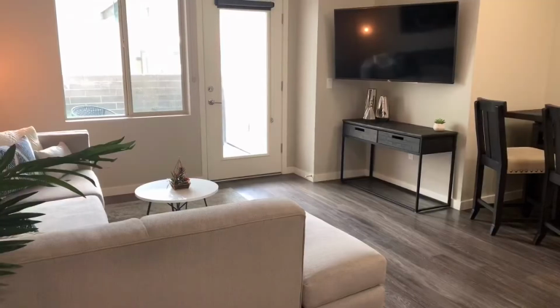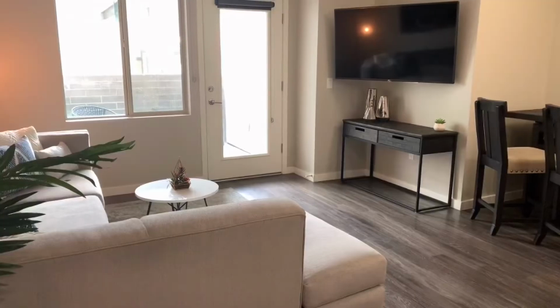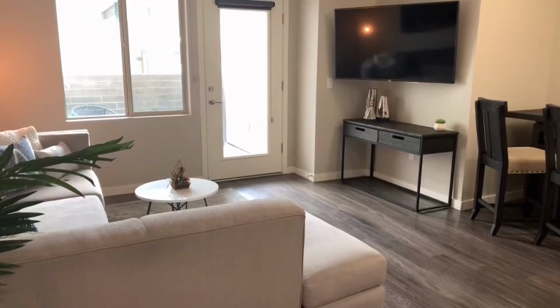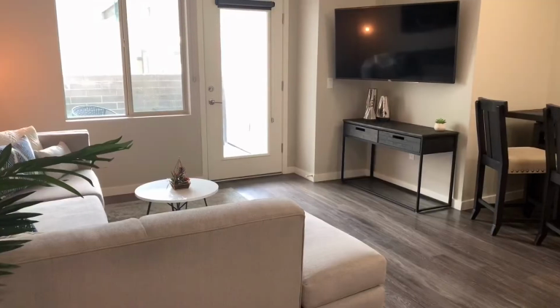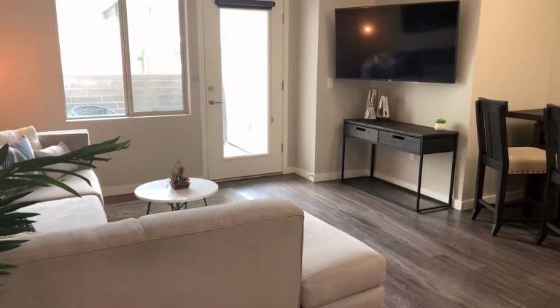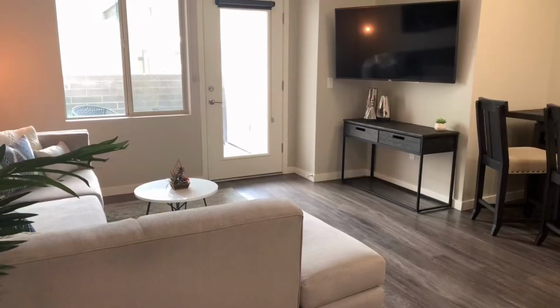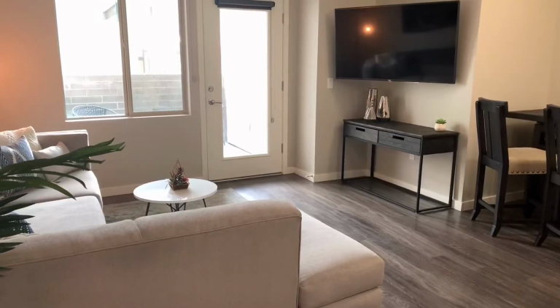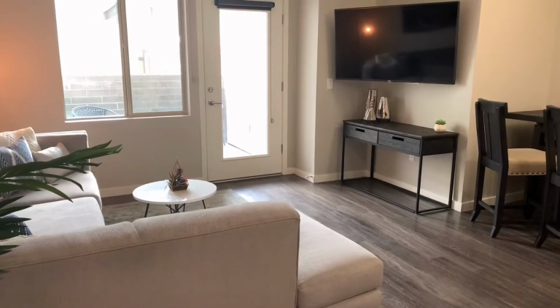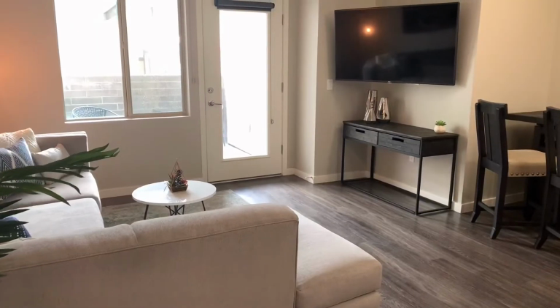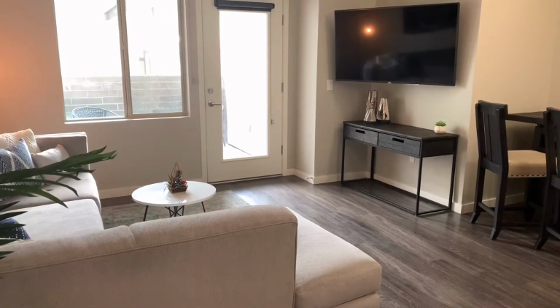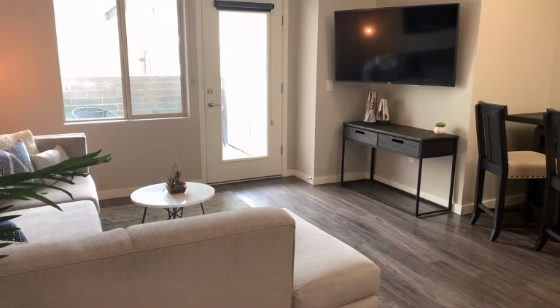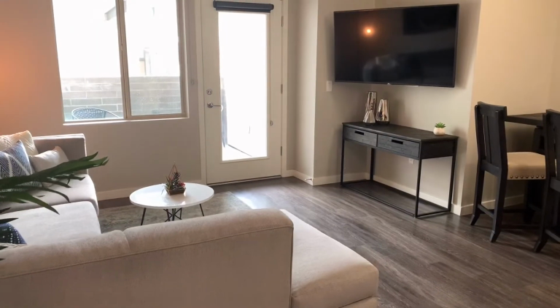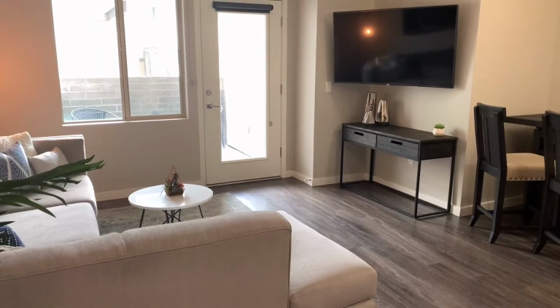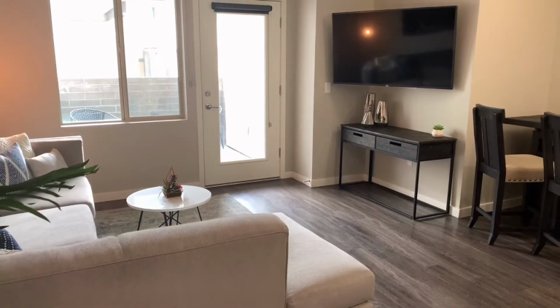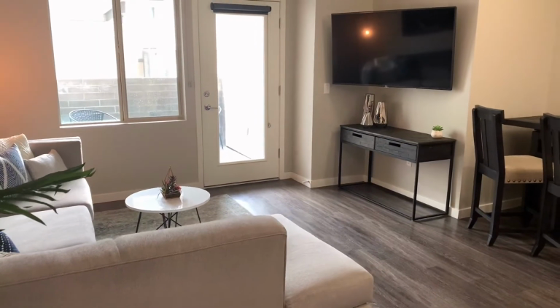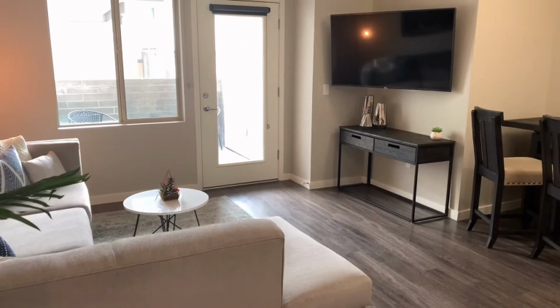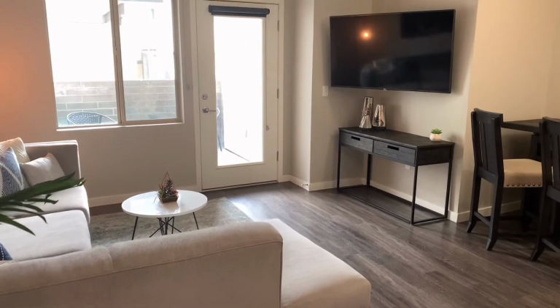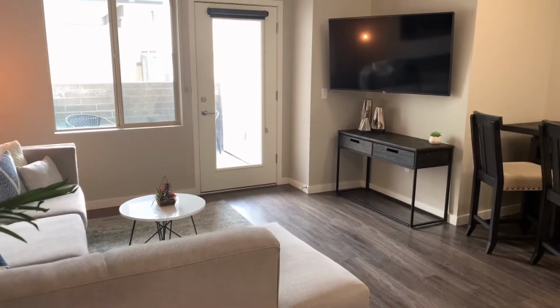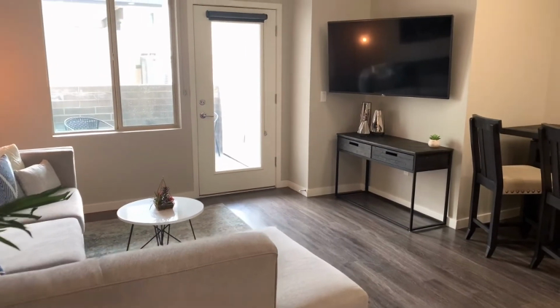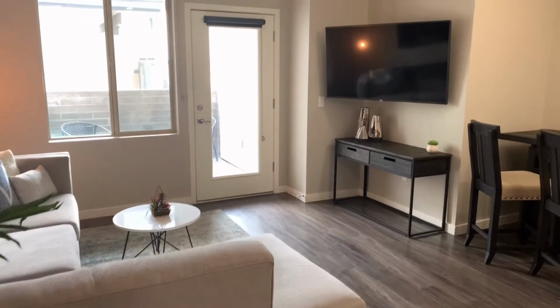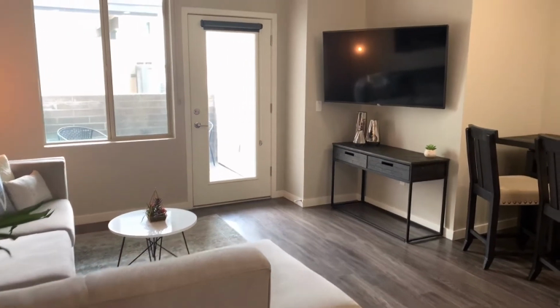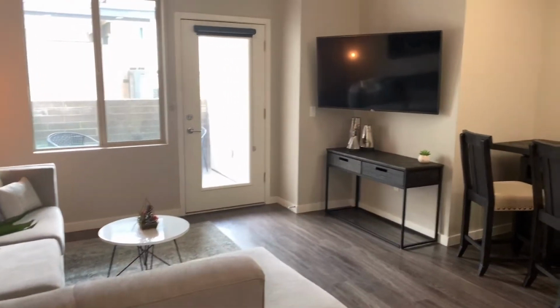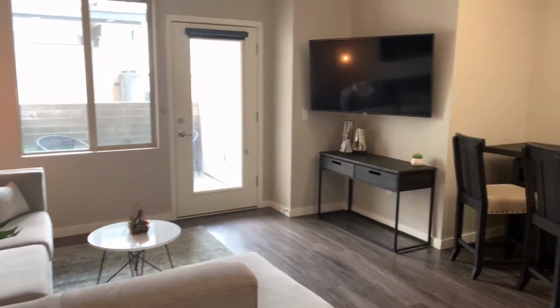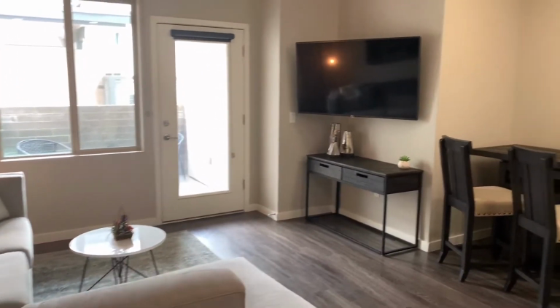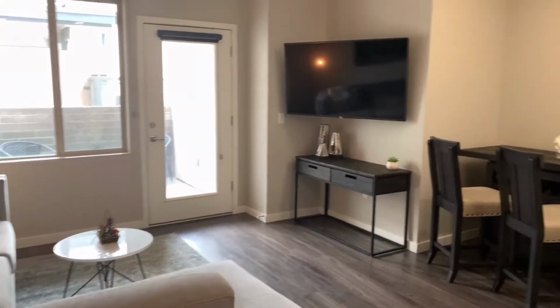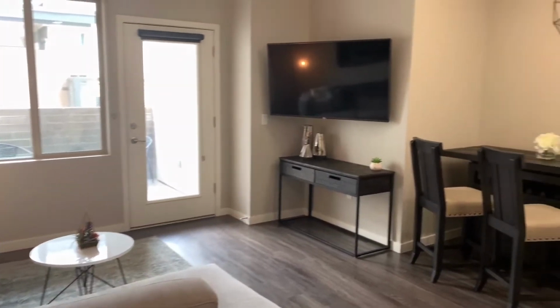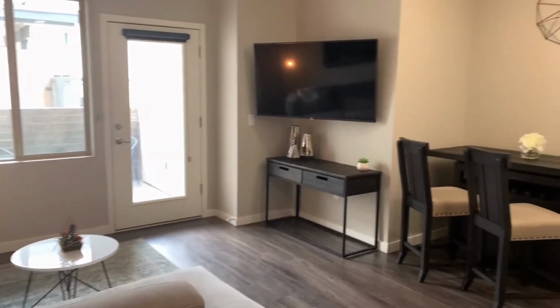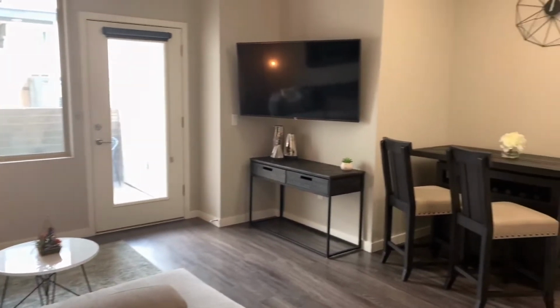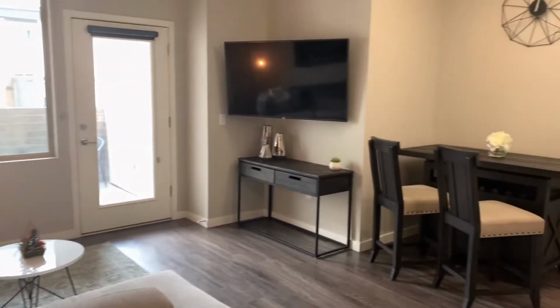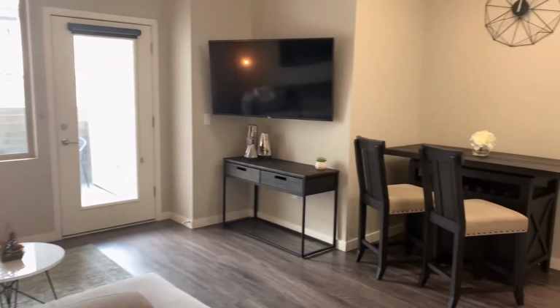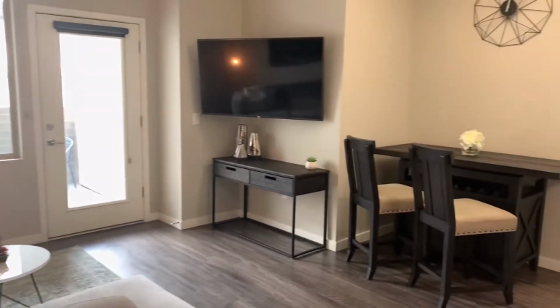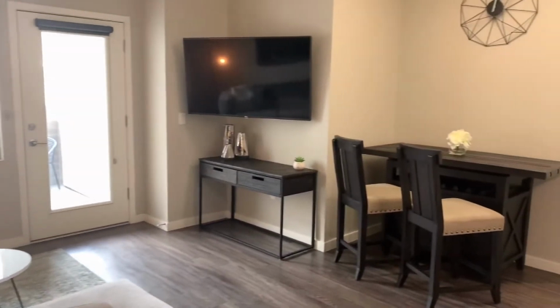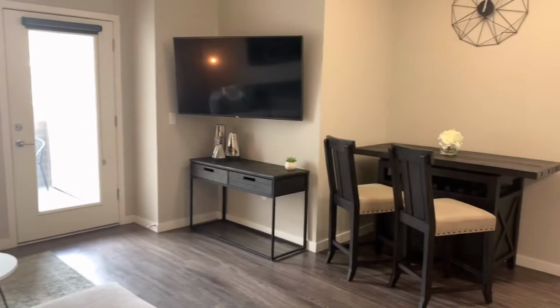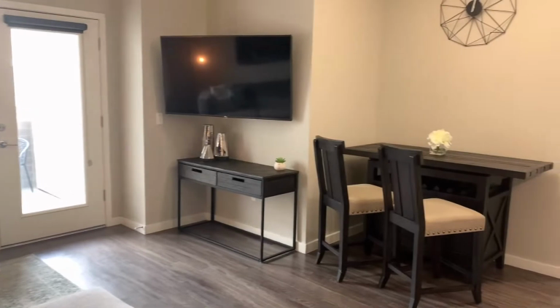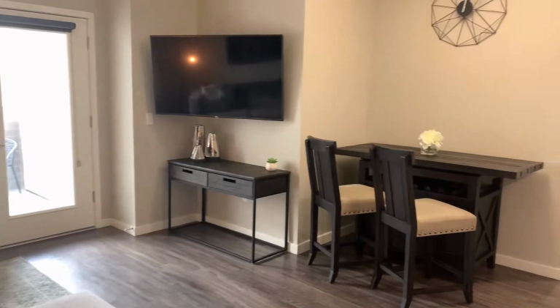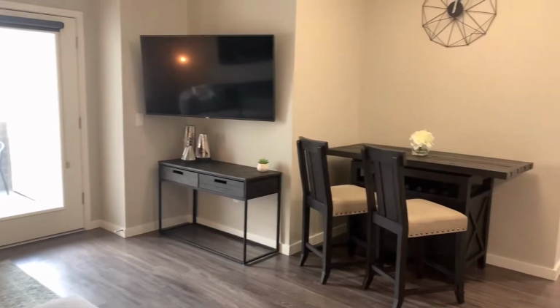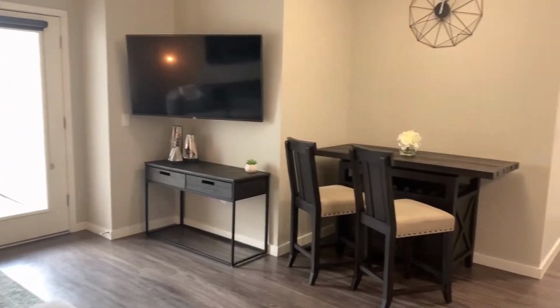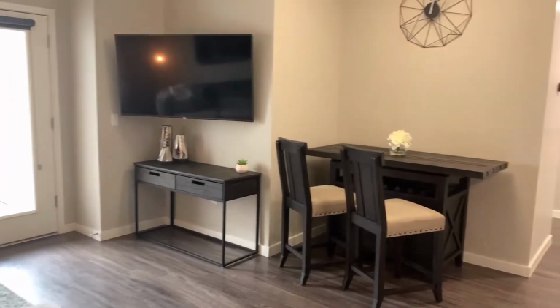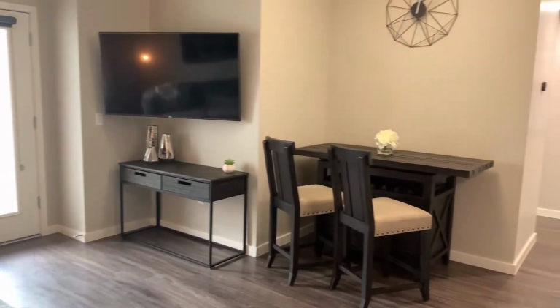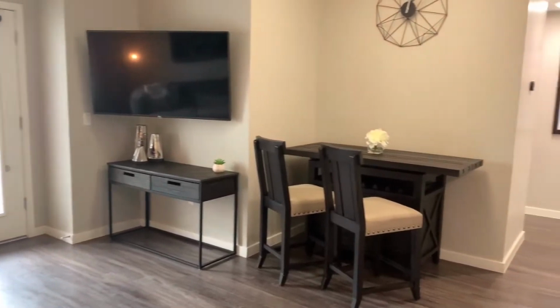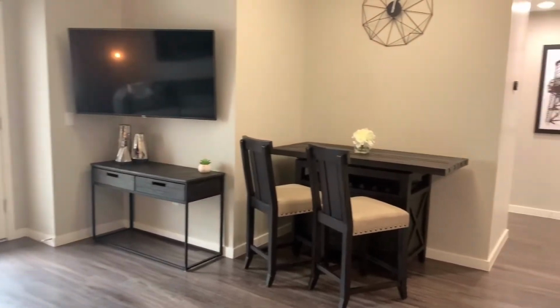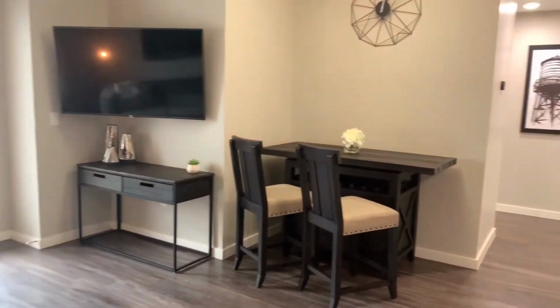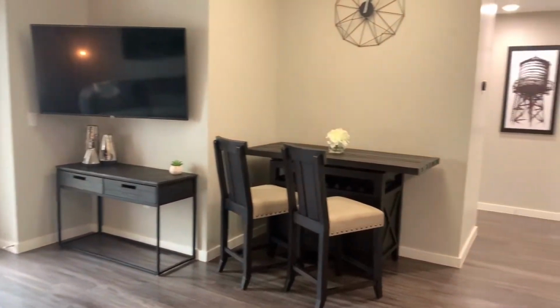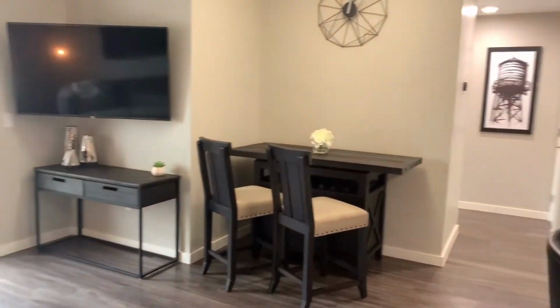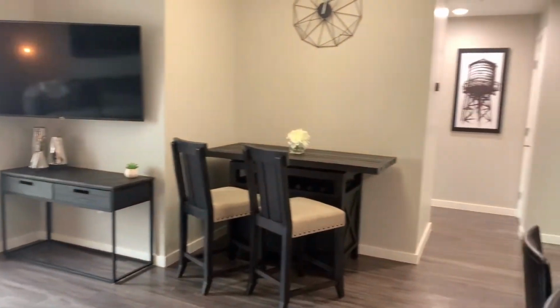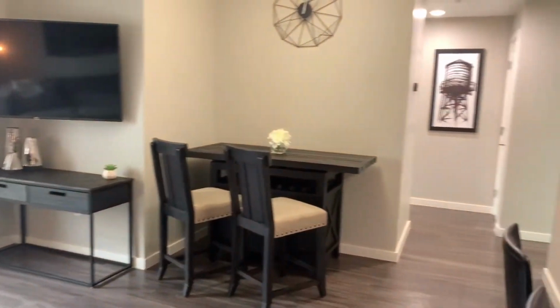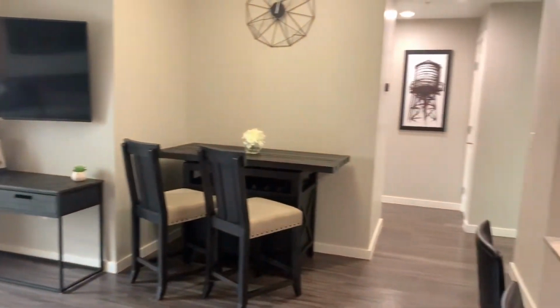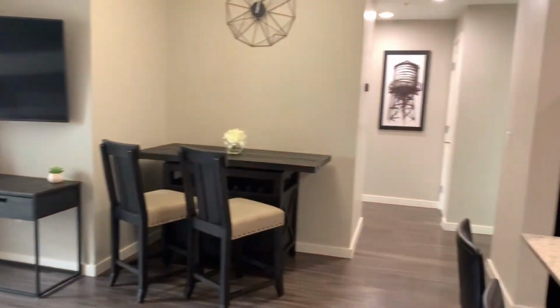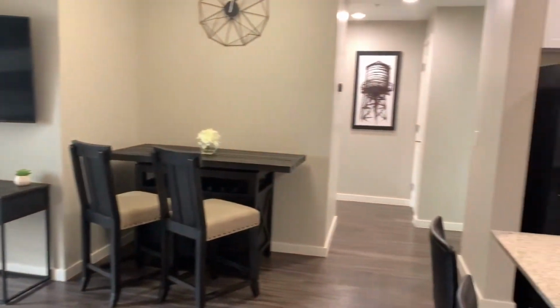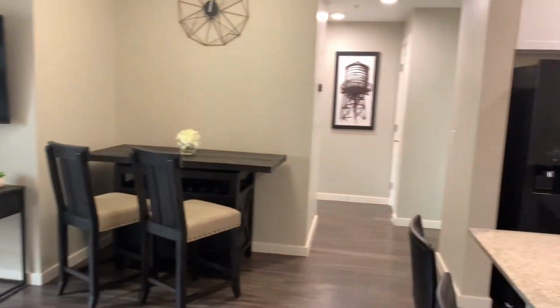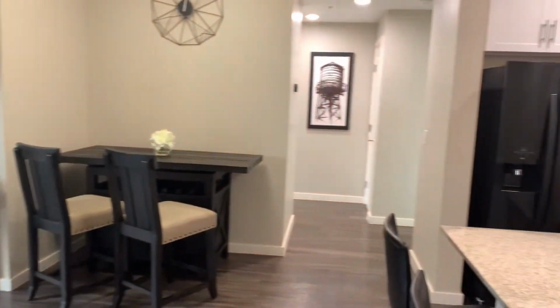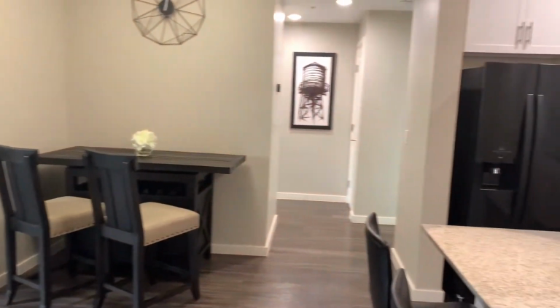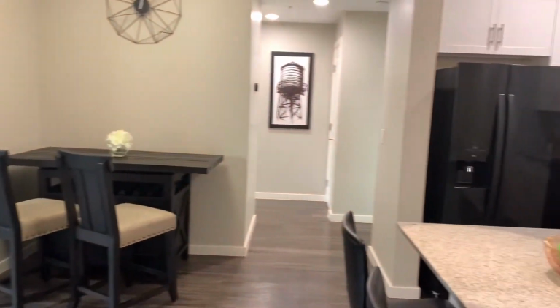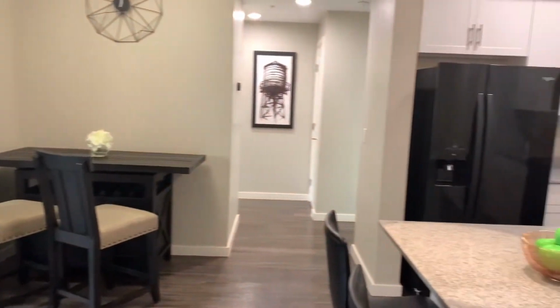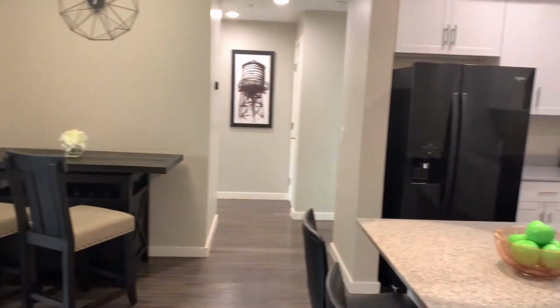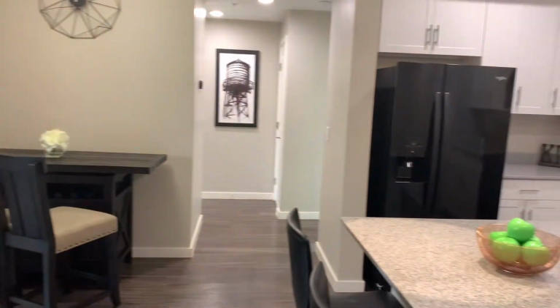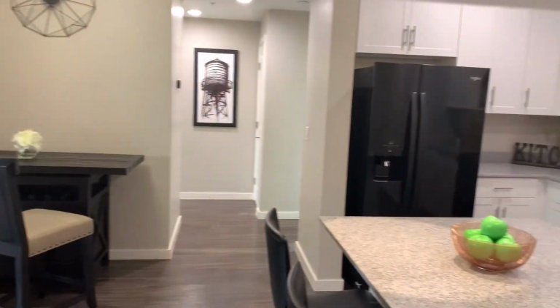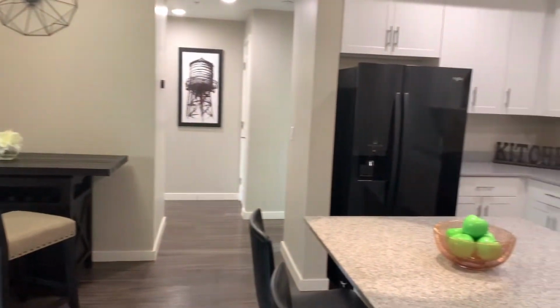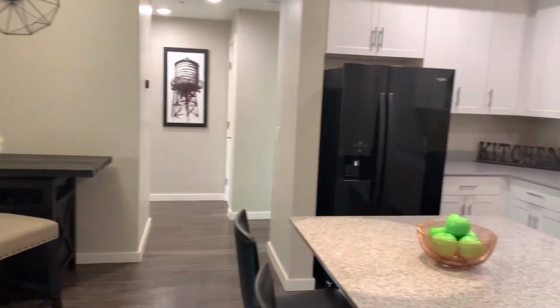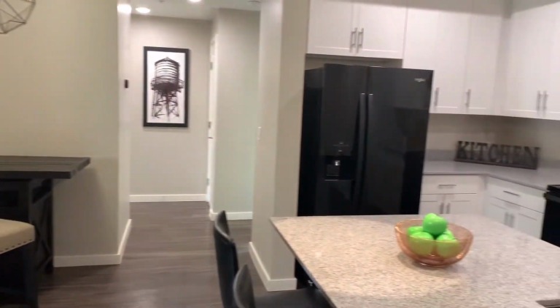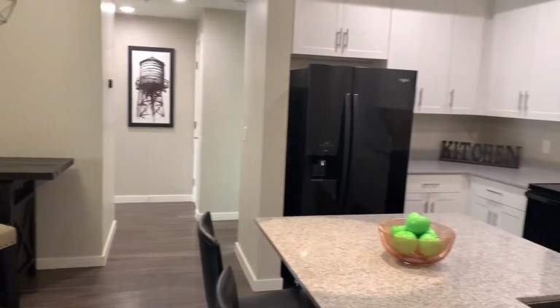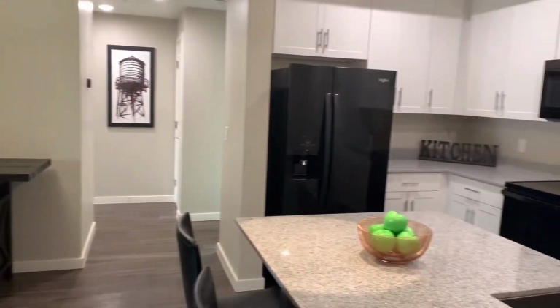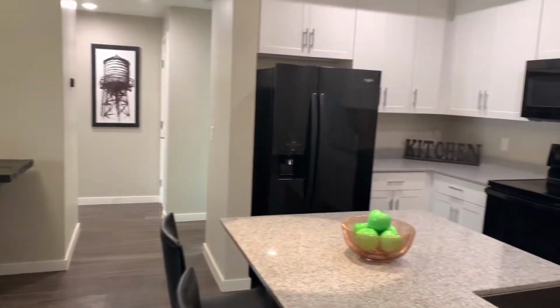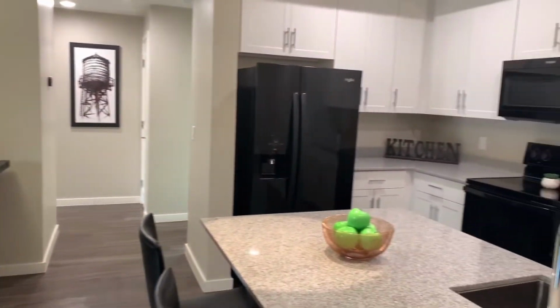Today we're going to be taking a virtual tour of our Hampton 951 square foot, two bedroom, two bath model.